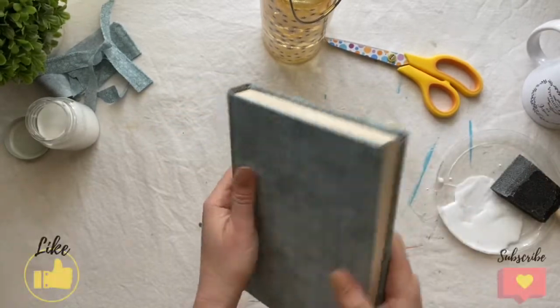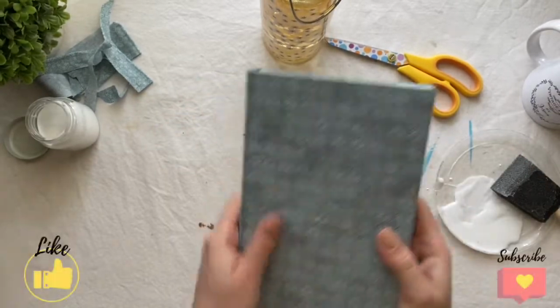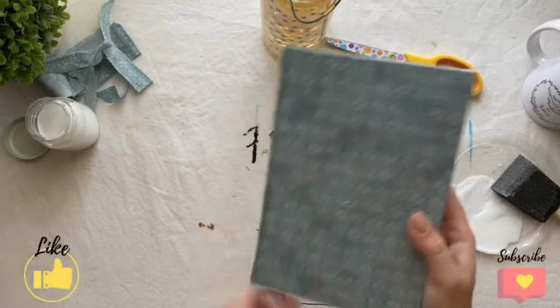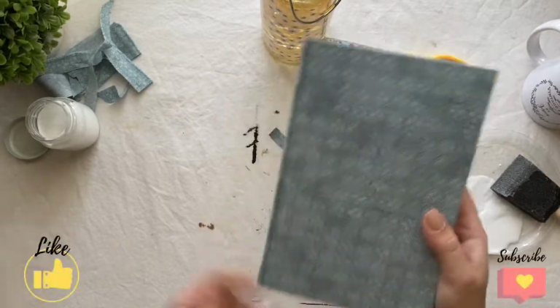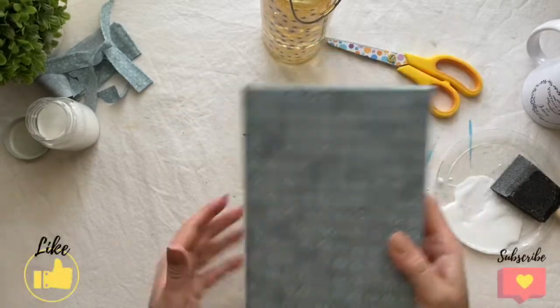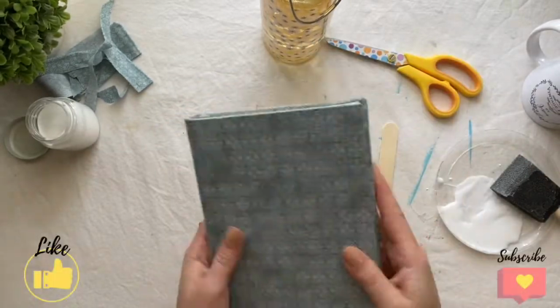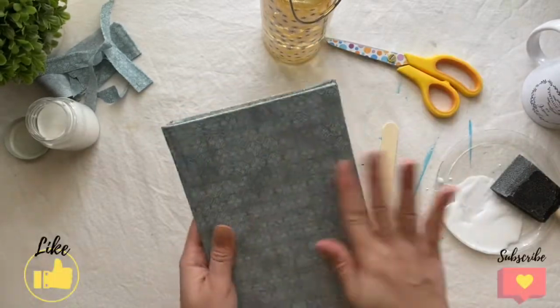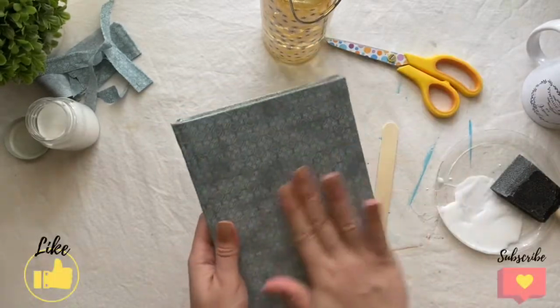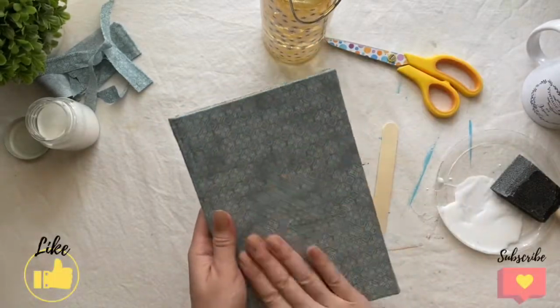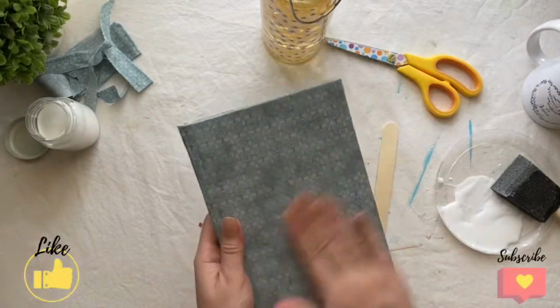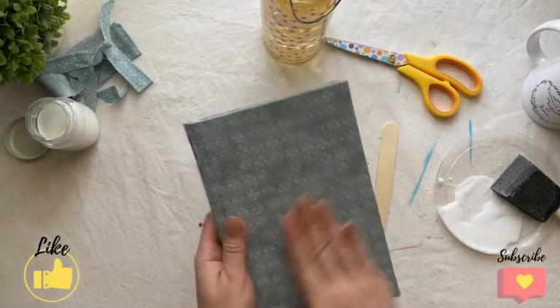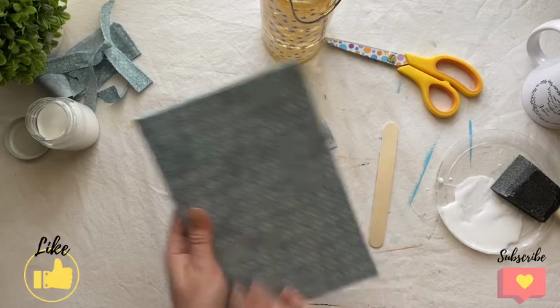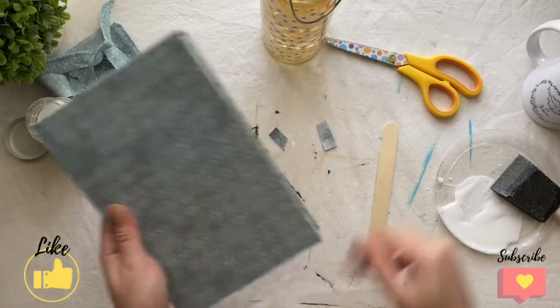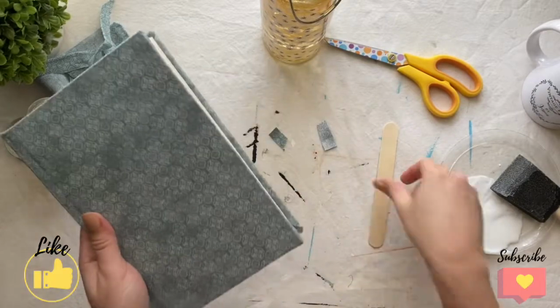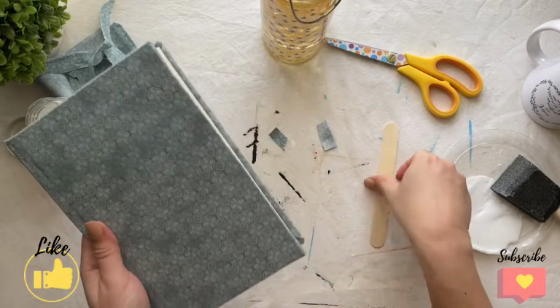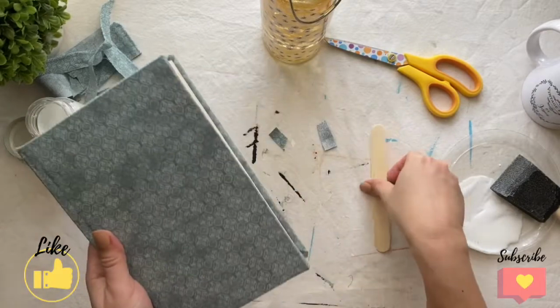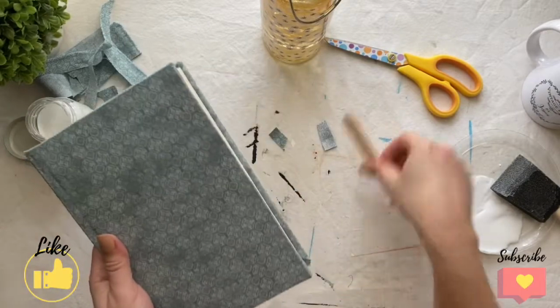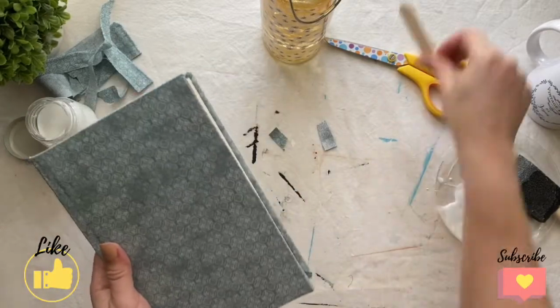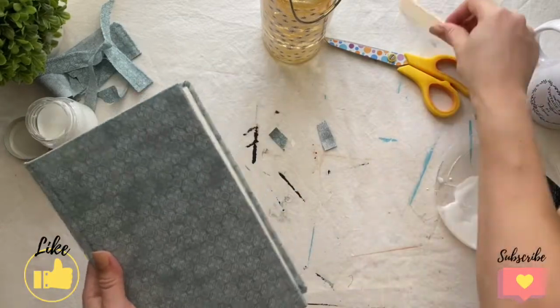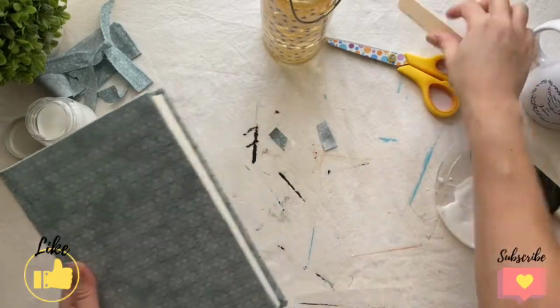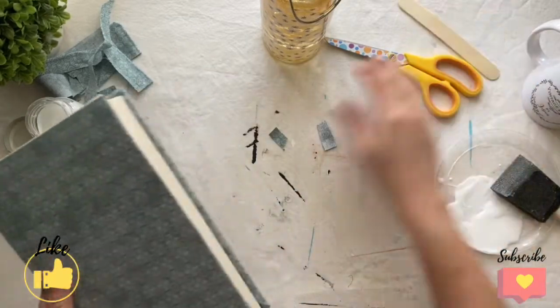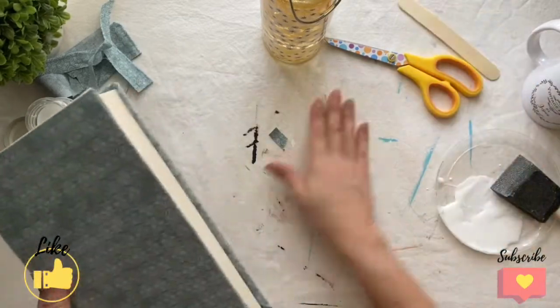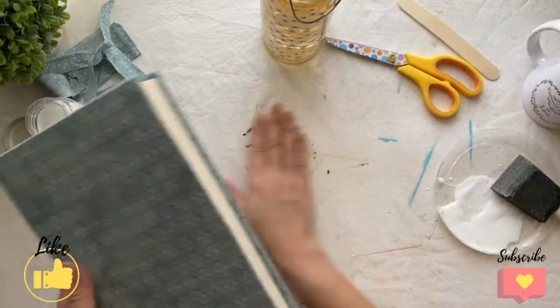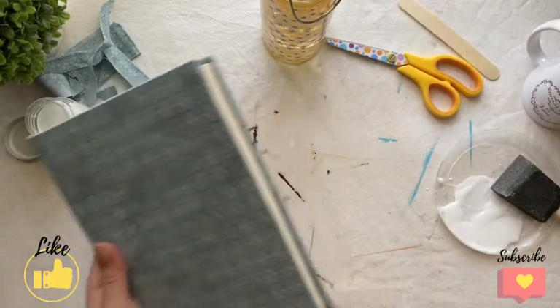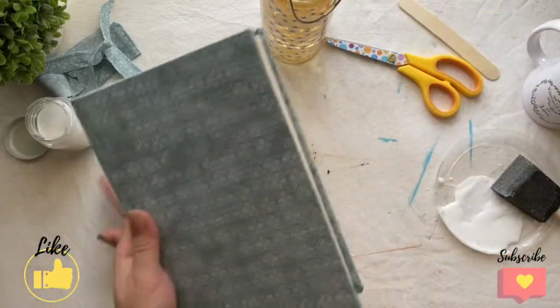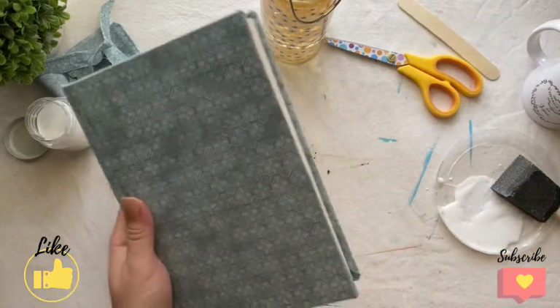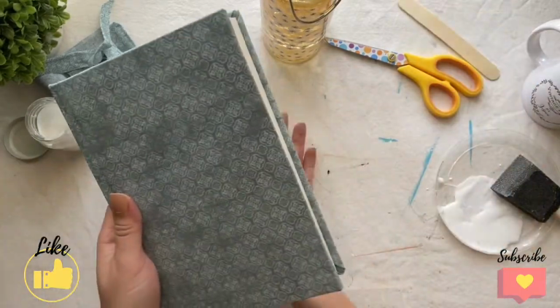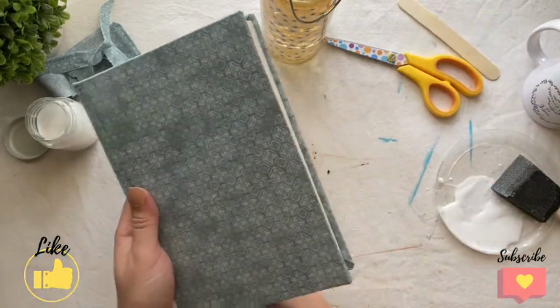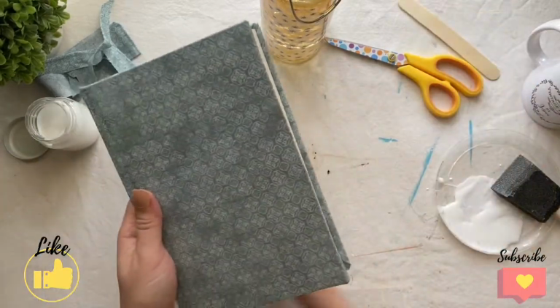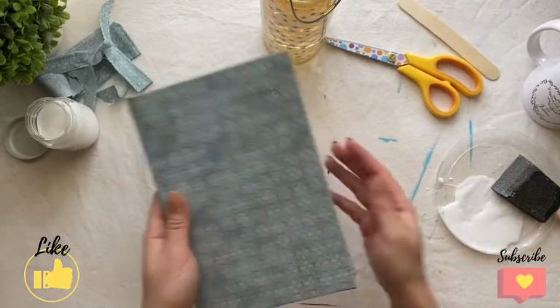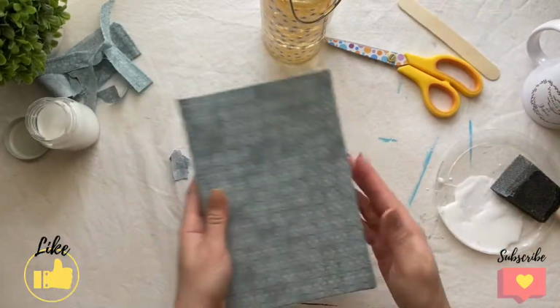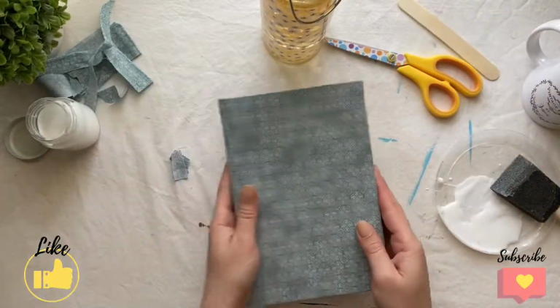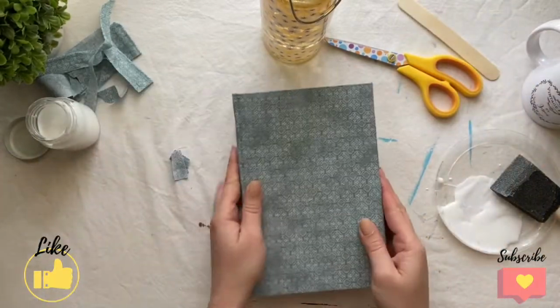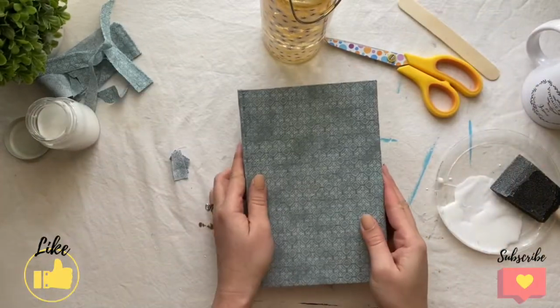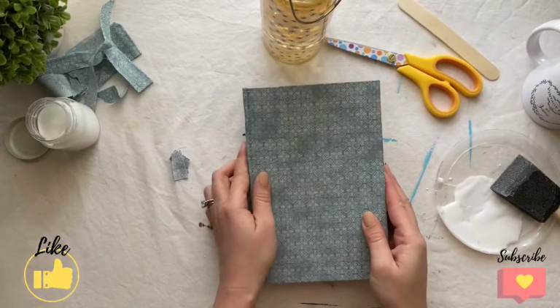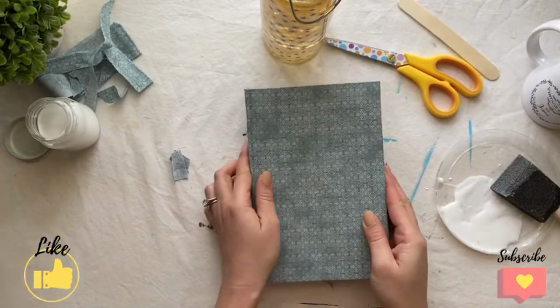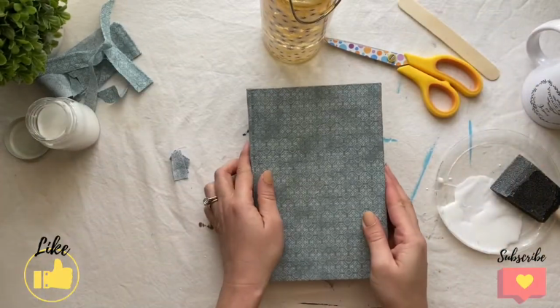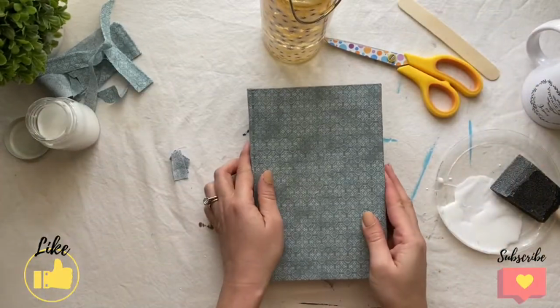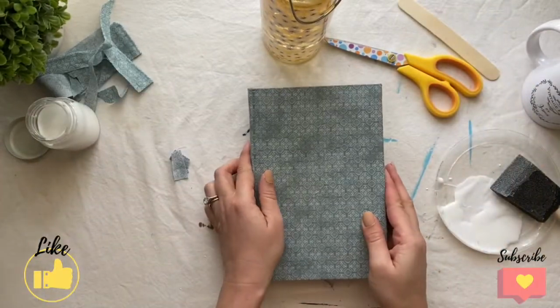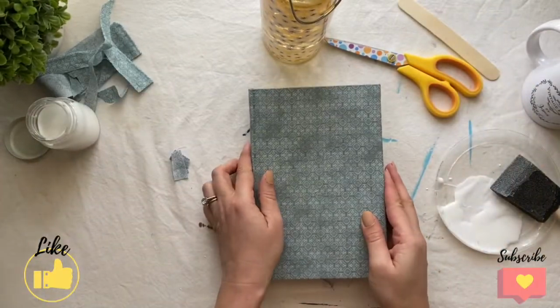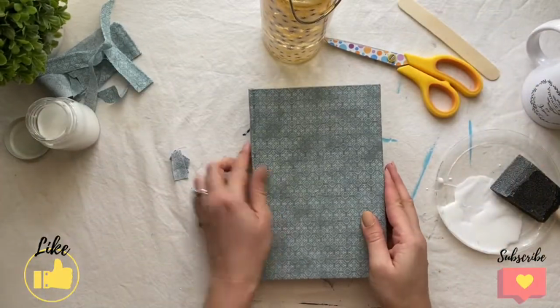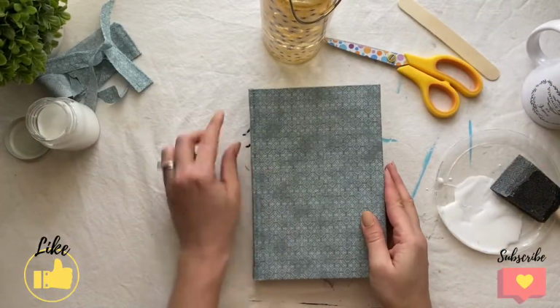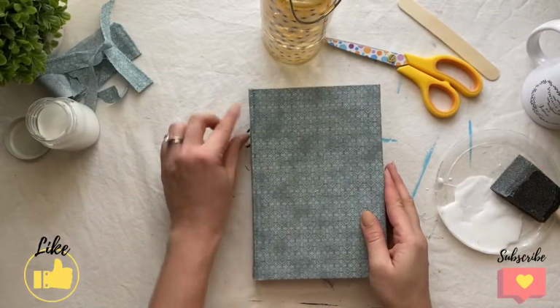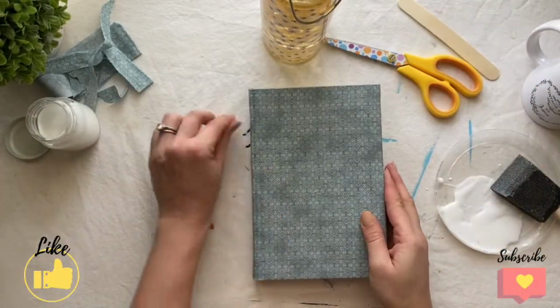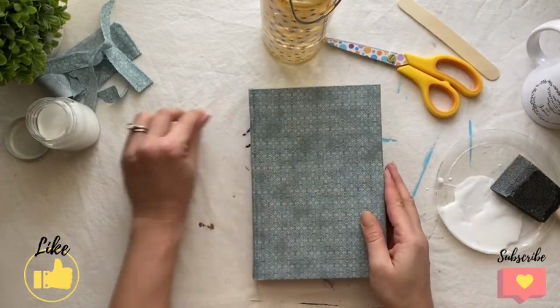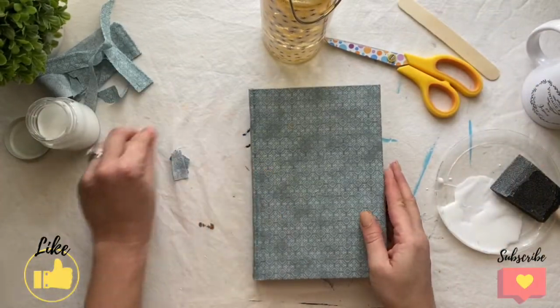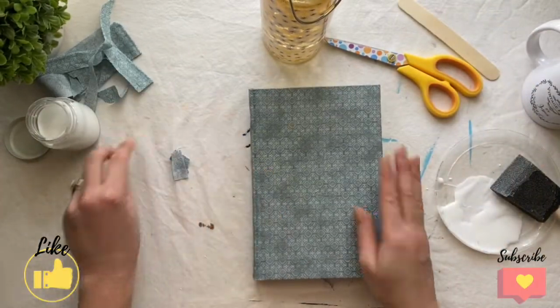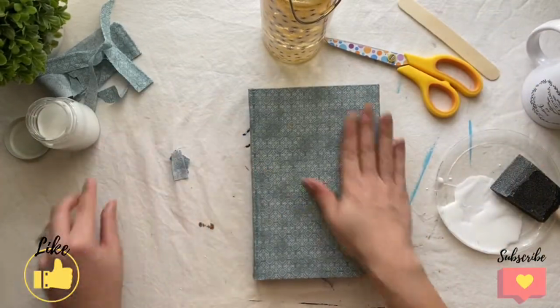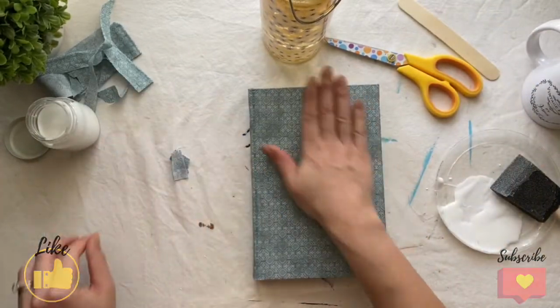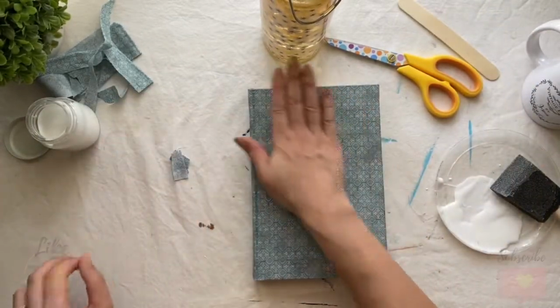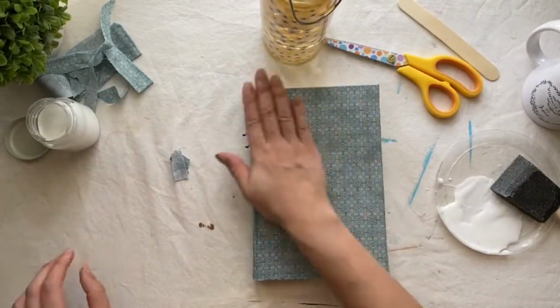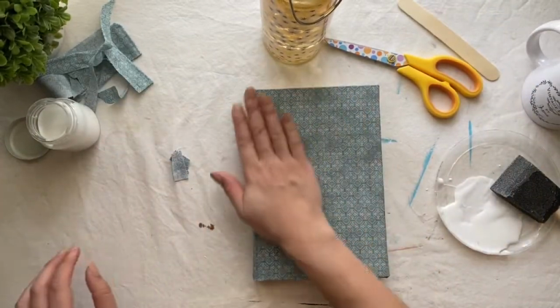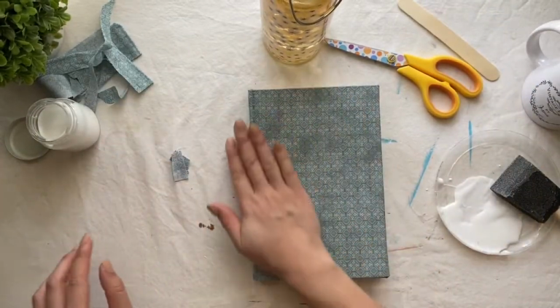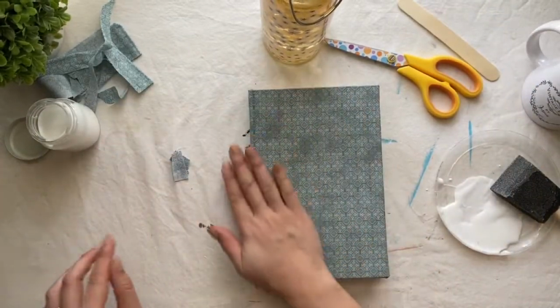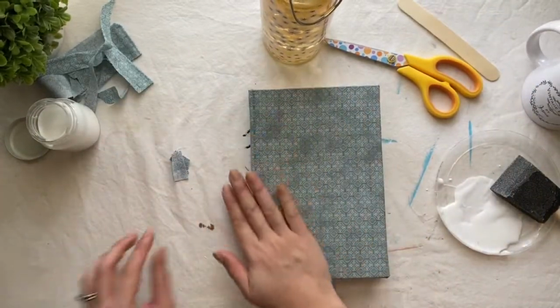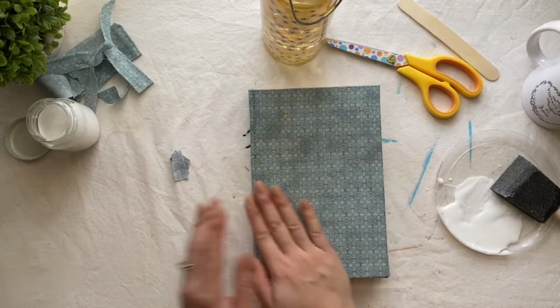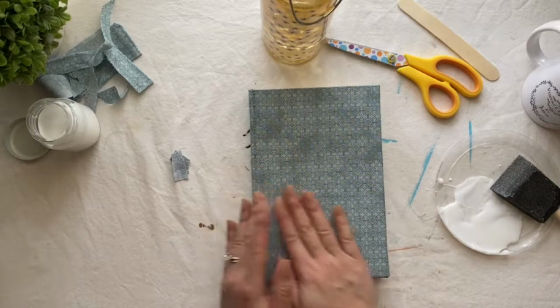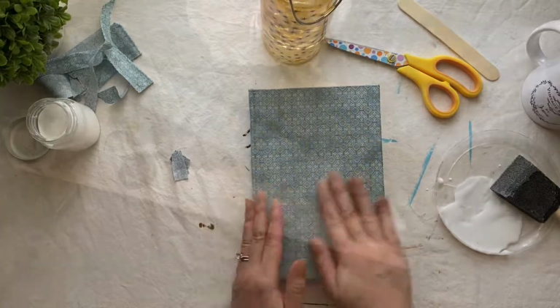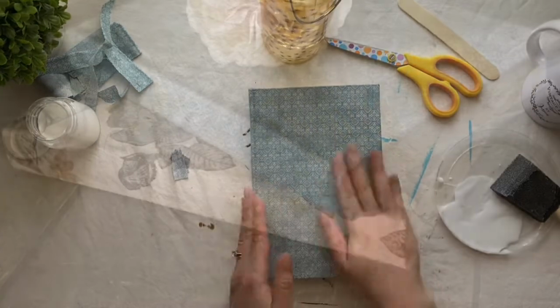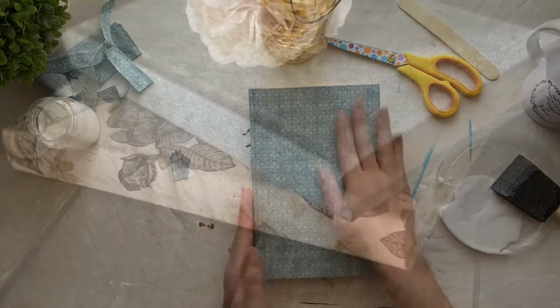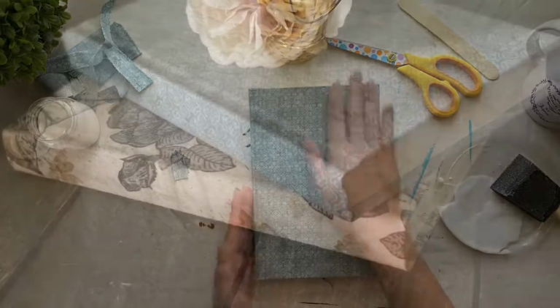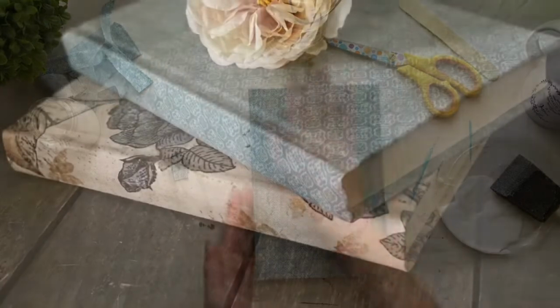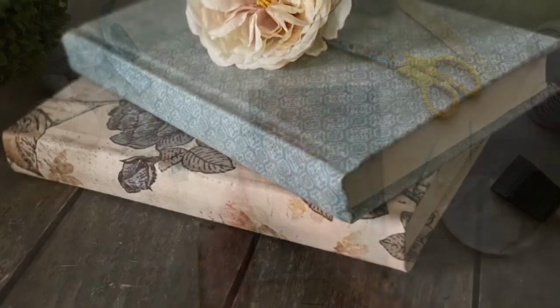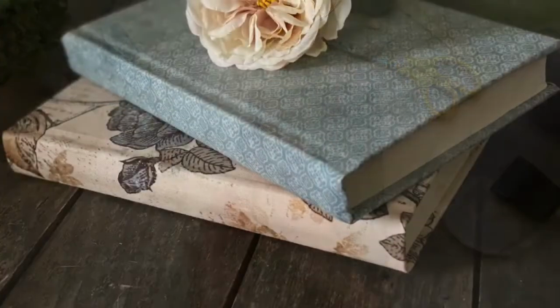And there you go. You've created a beautiful decoupage fabric cover for your book.